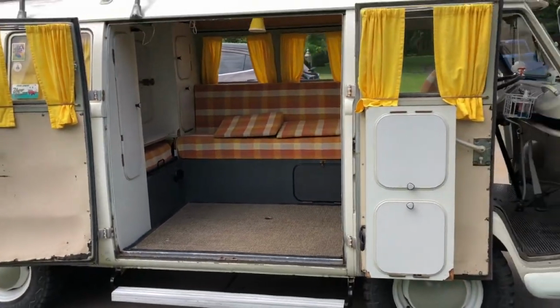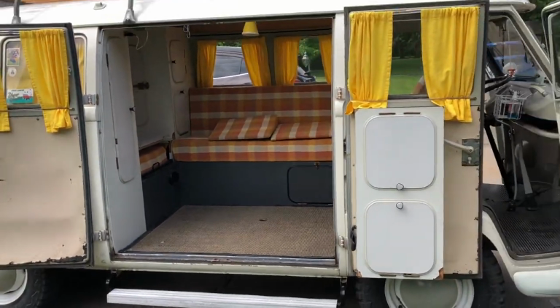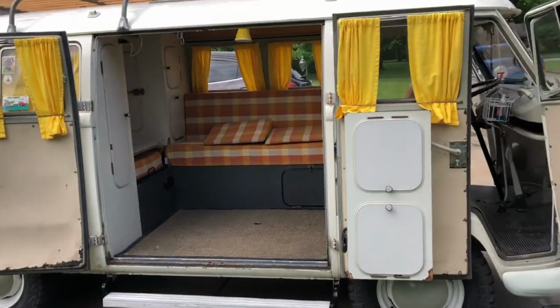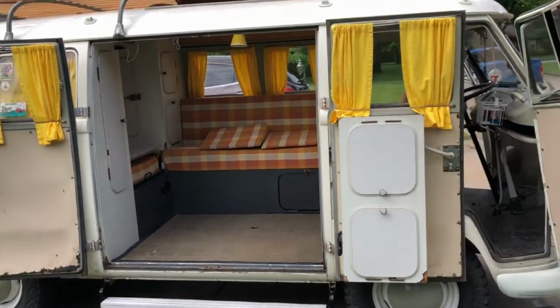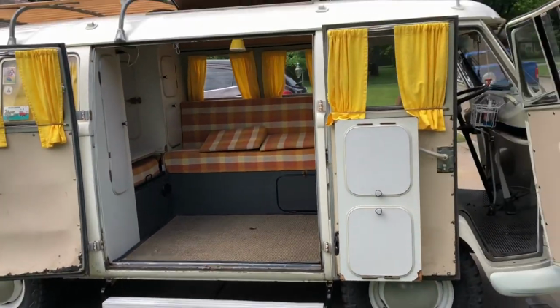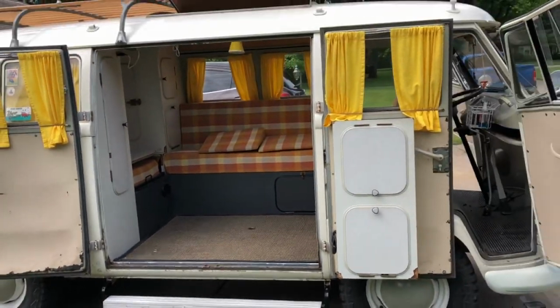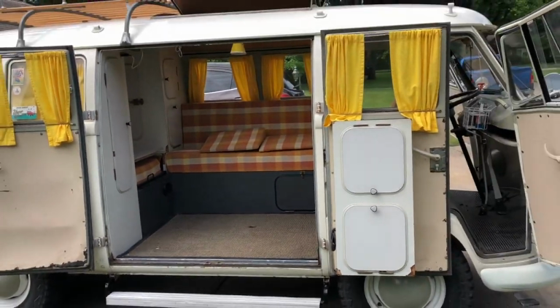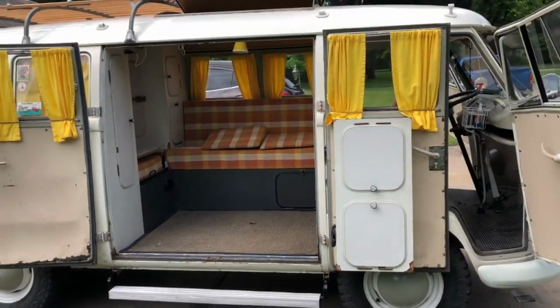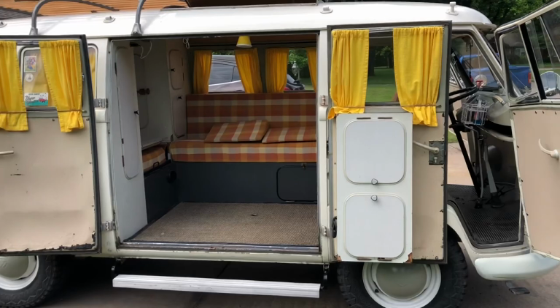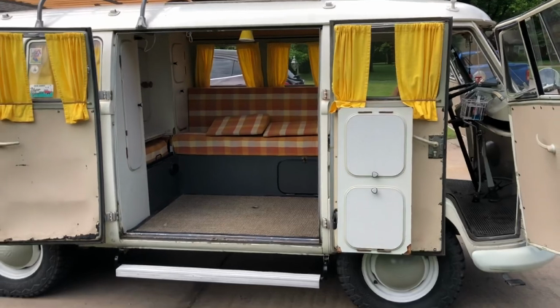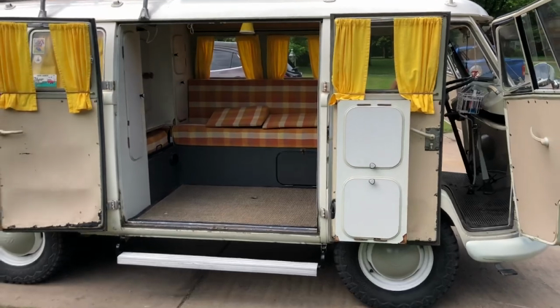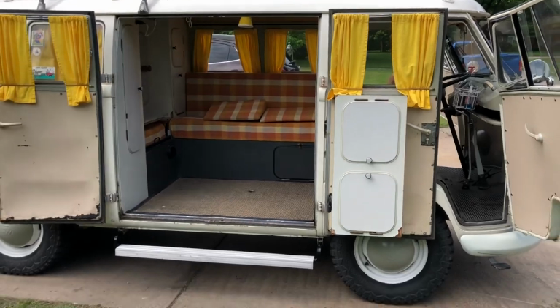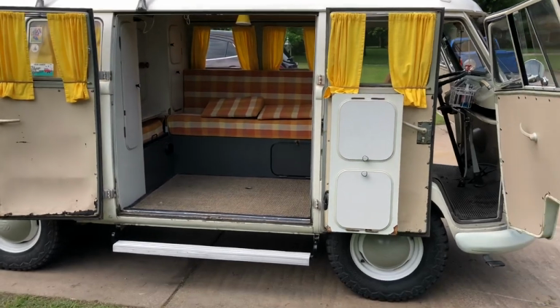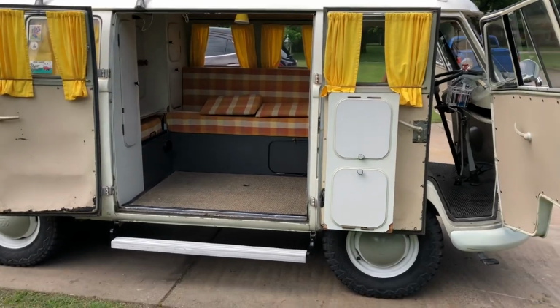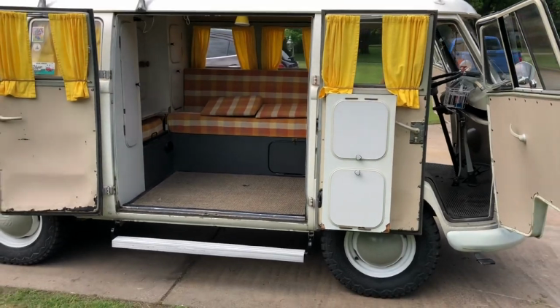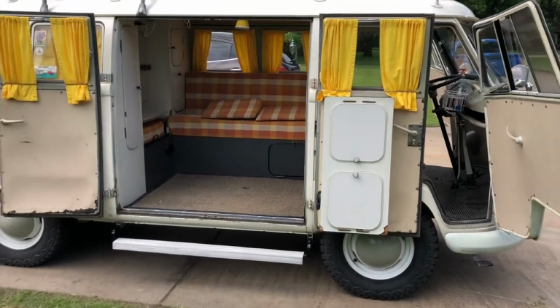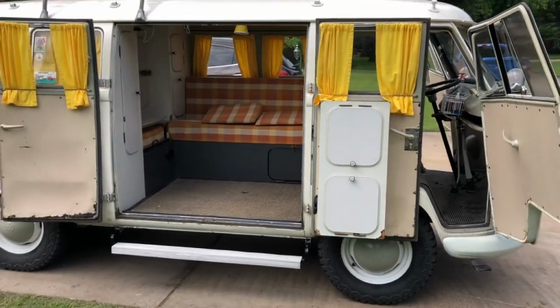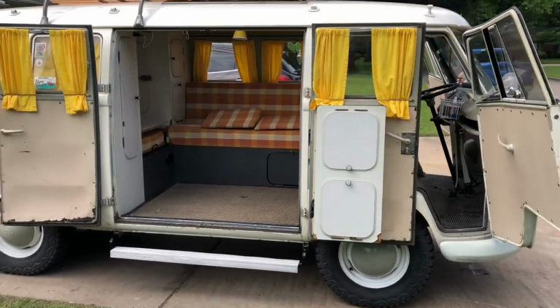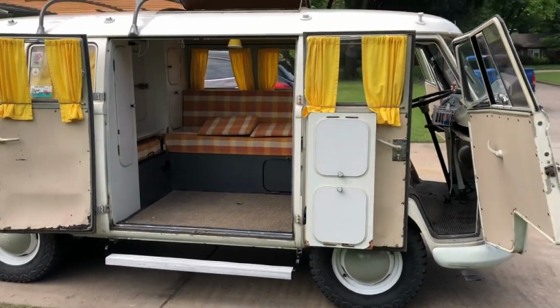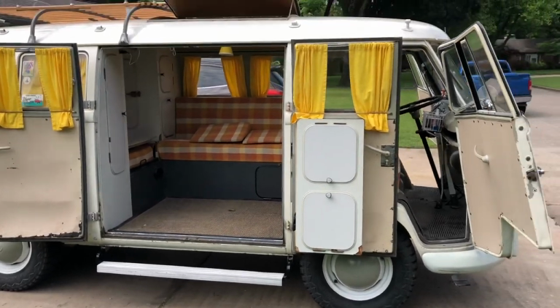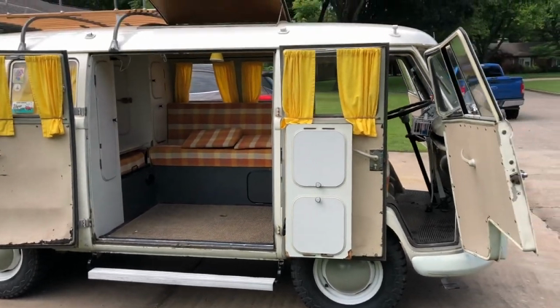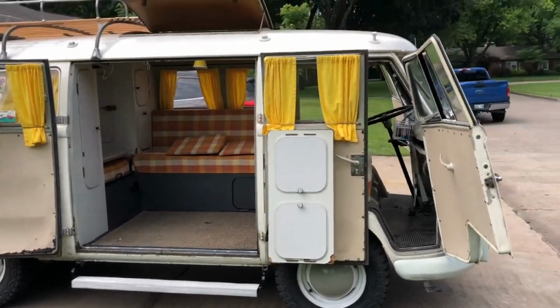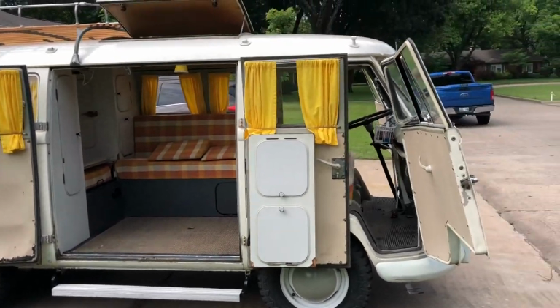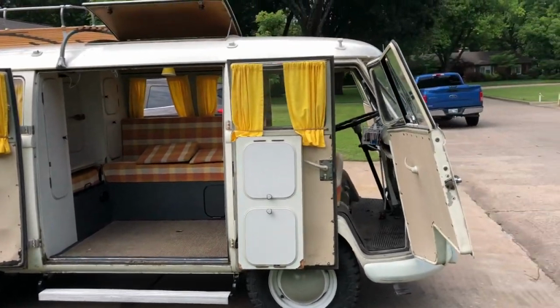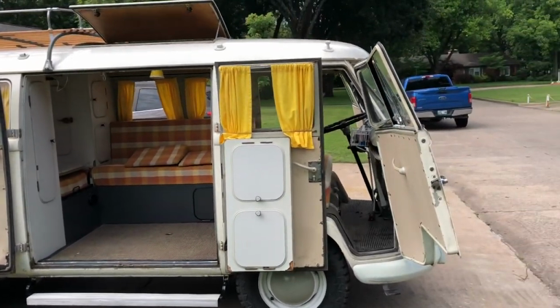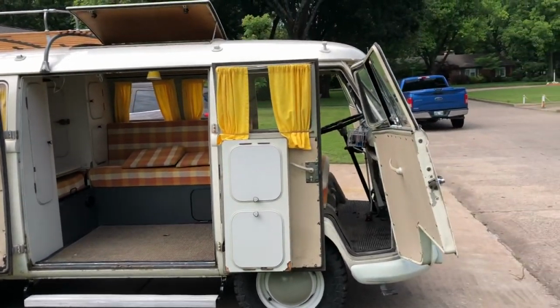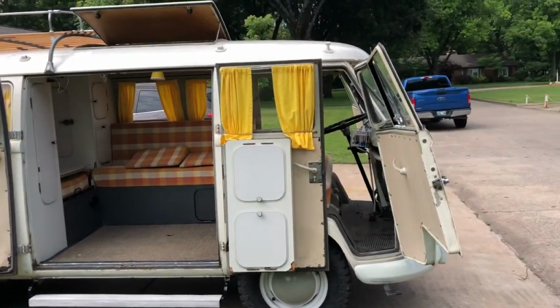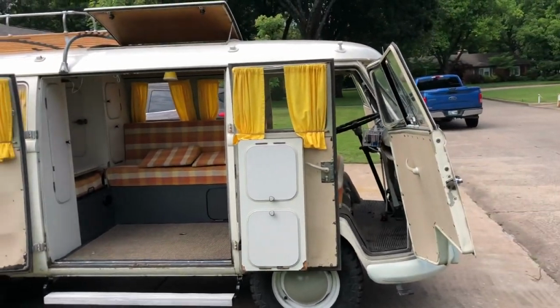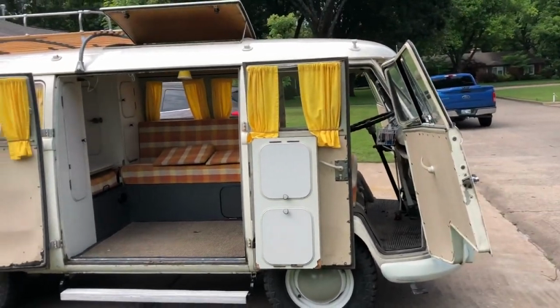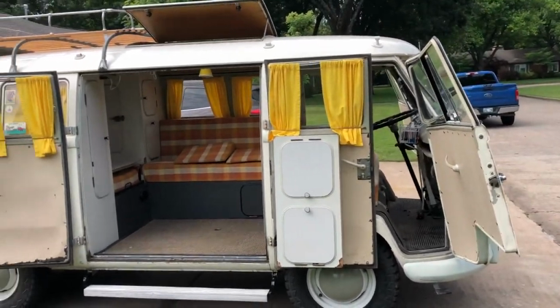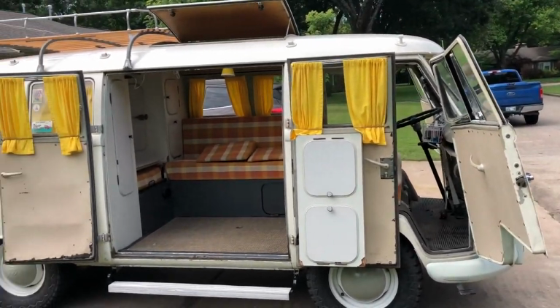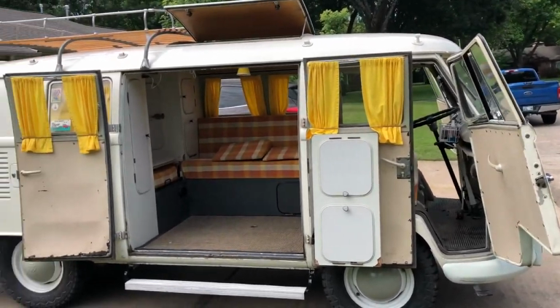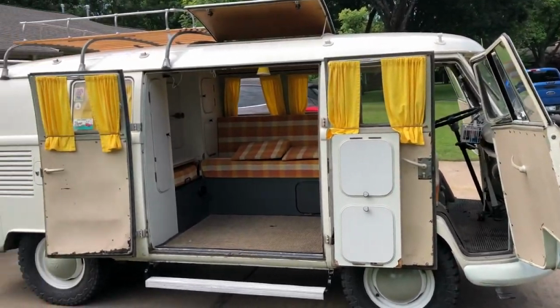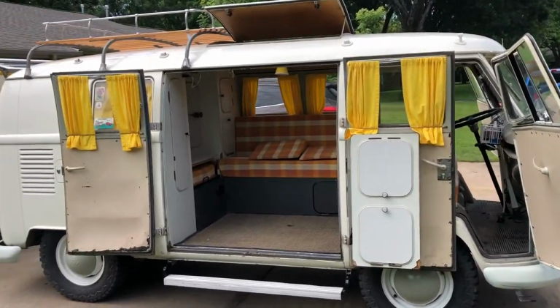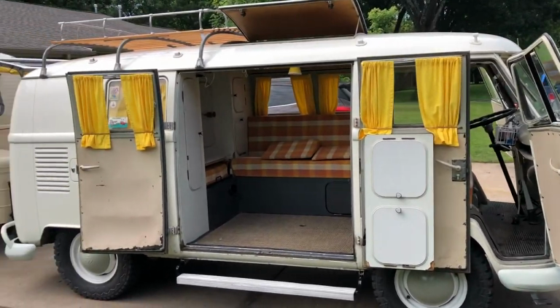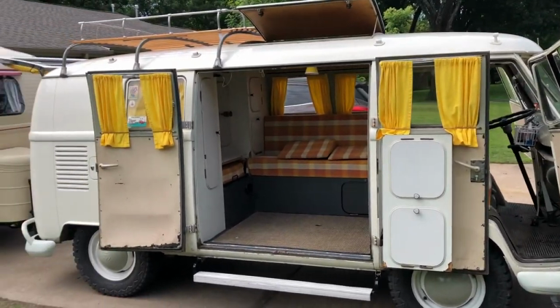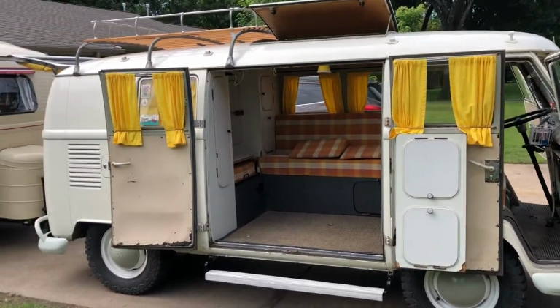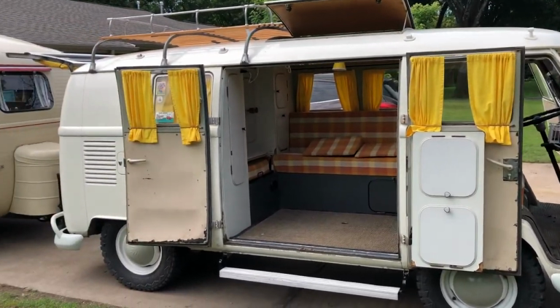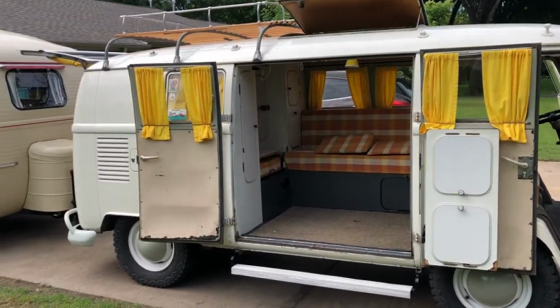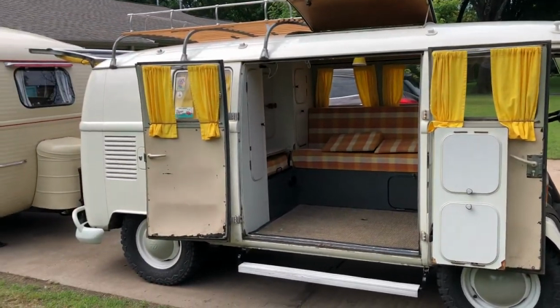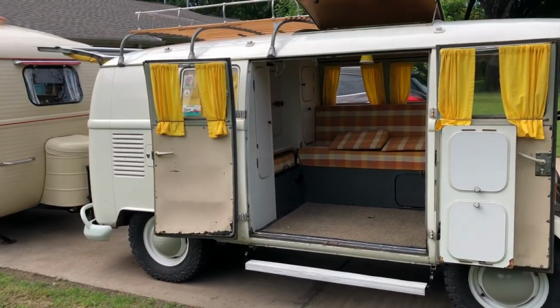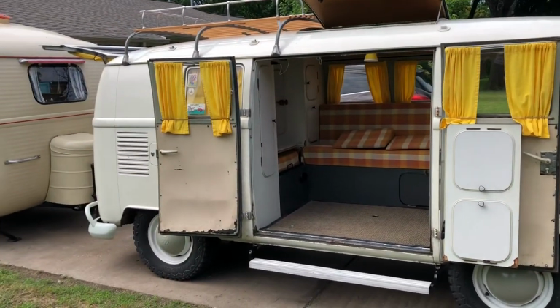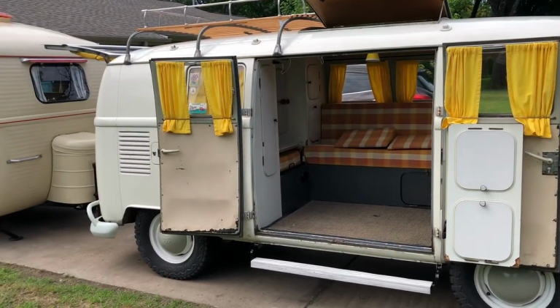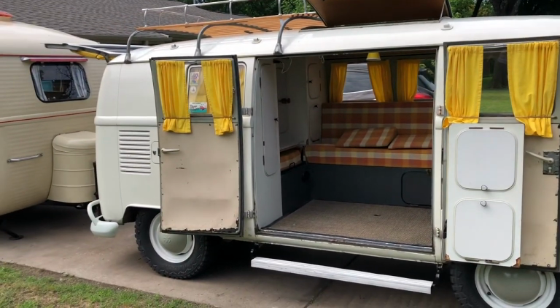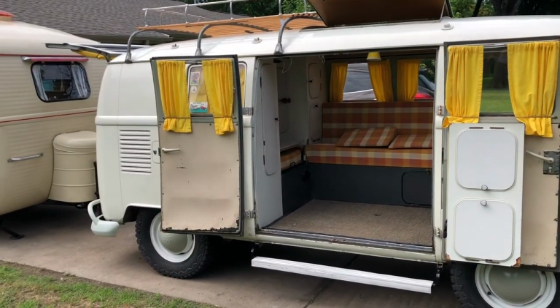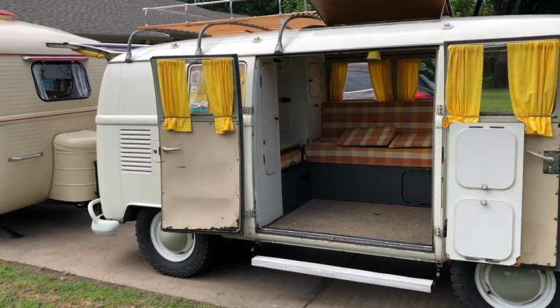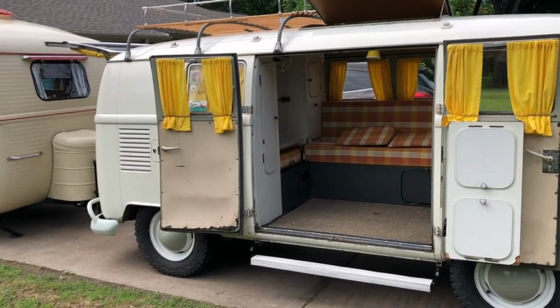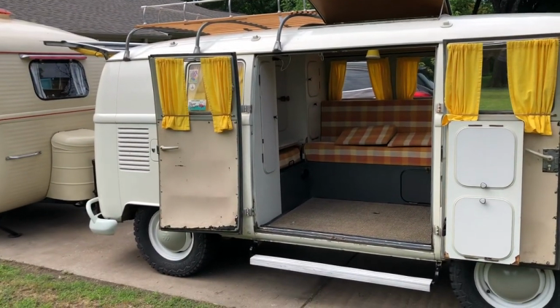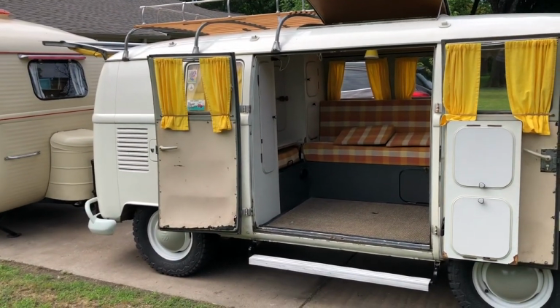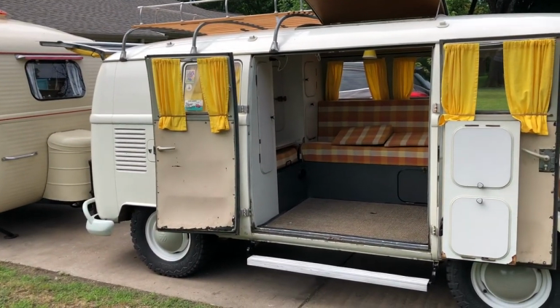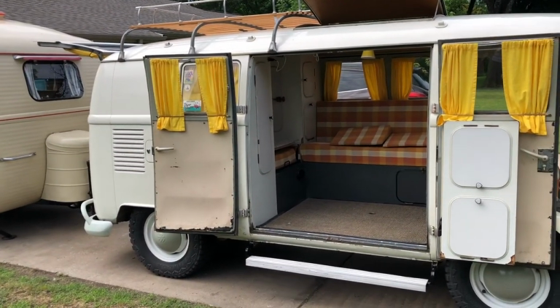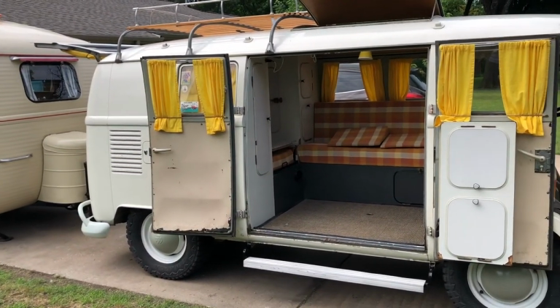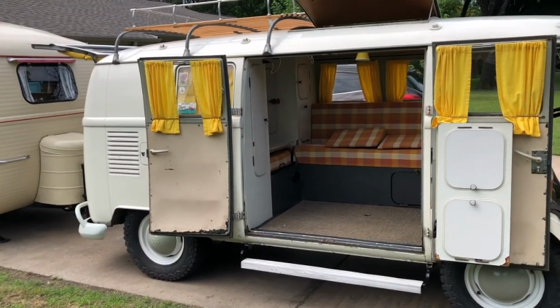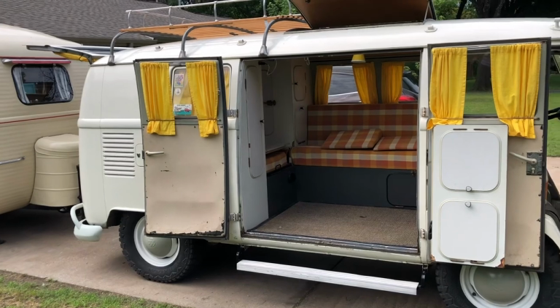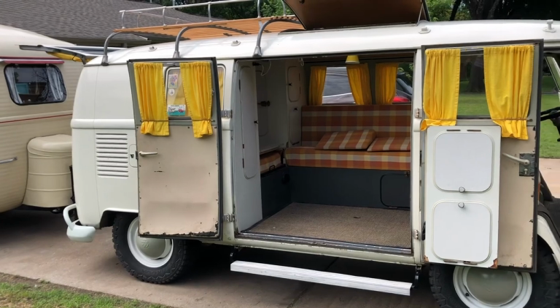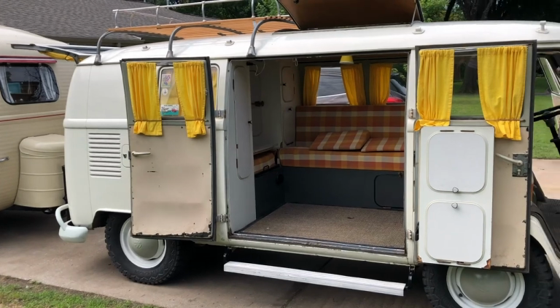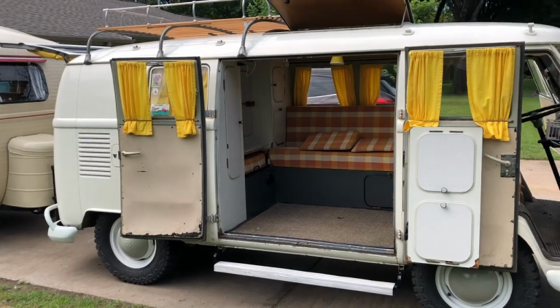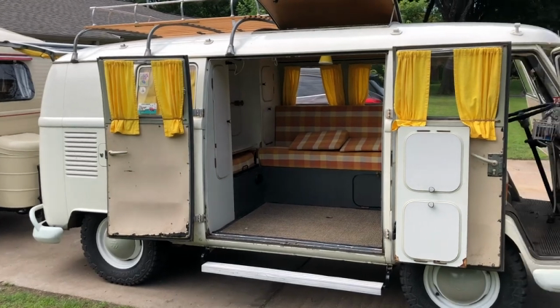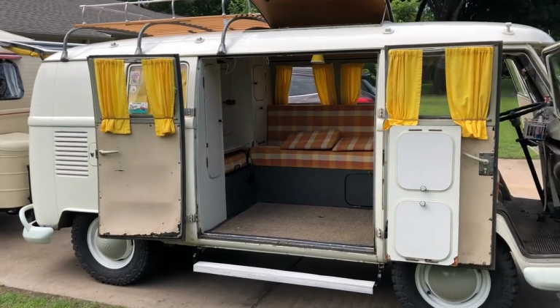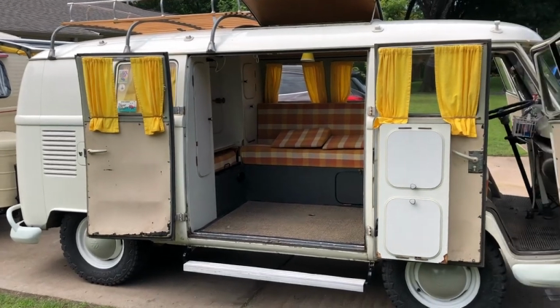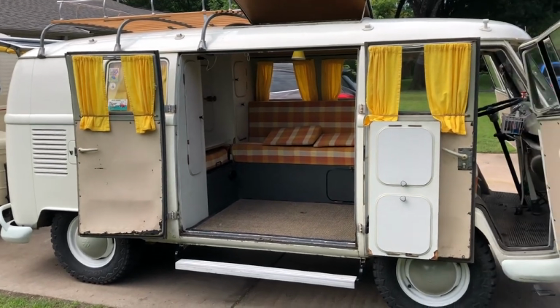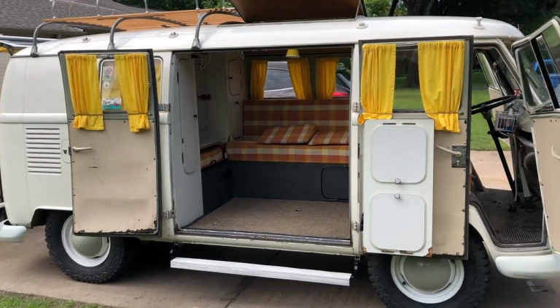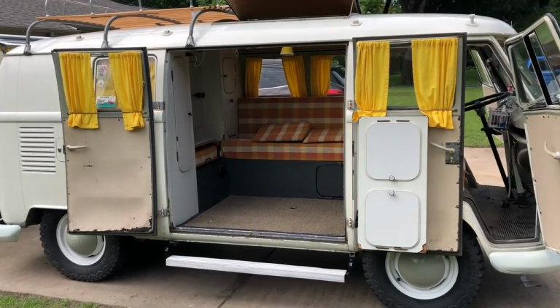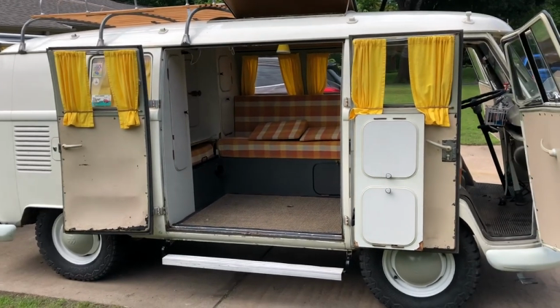Dwayne, that's just about the coolest VW I have seen. Thank you so much for taking us through it. You're welcome.